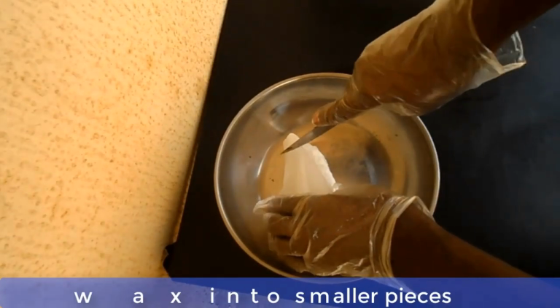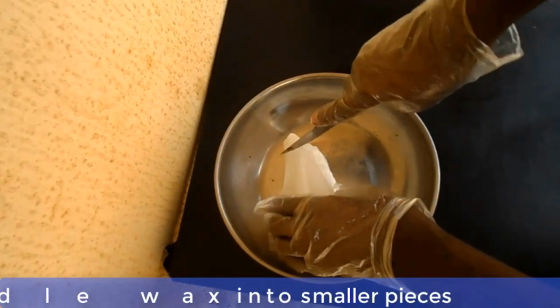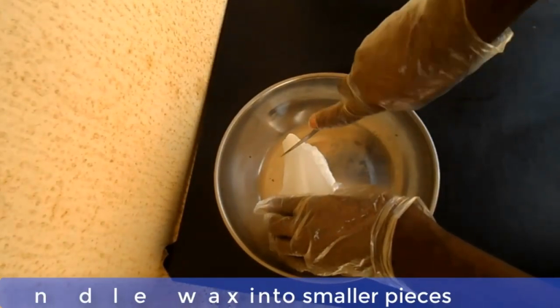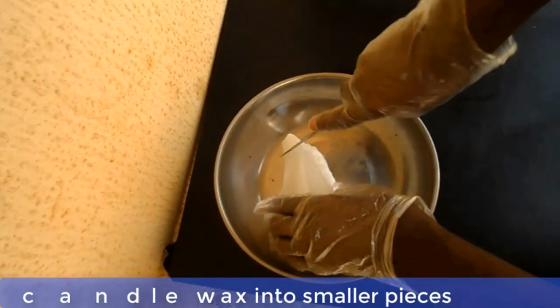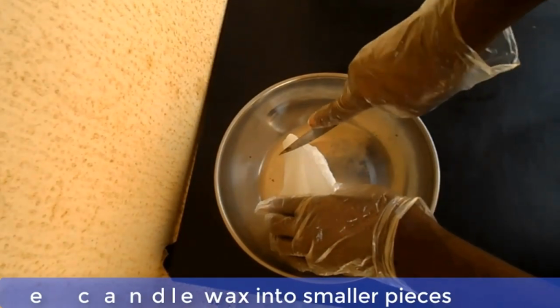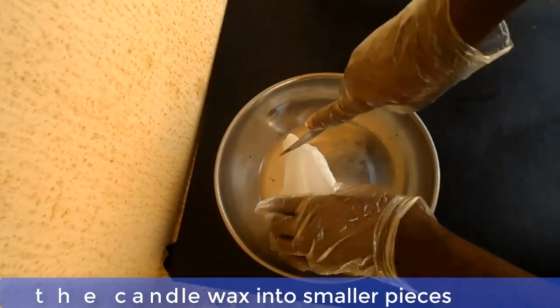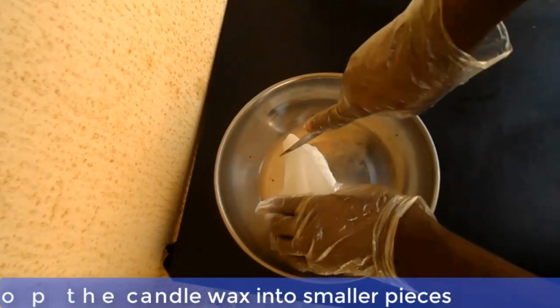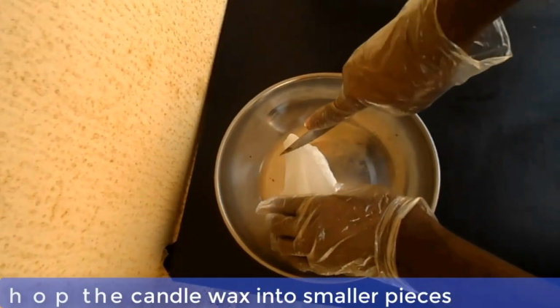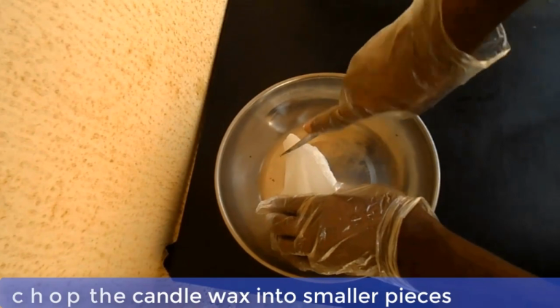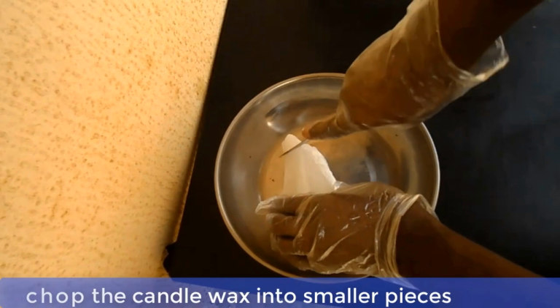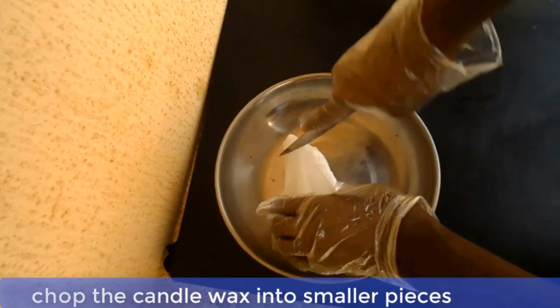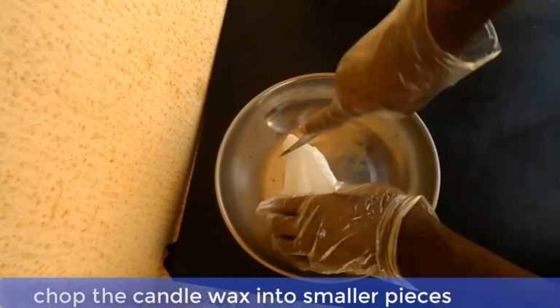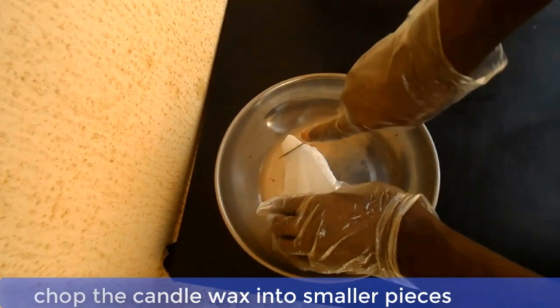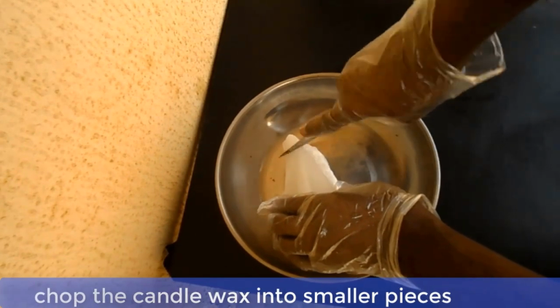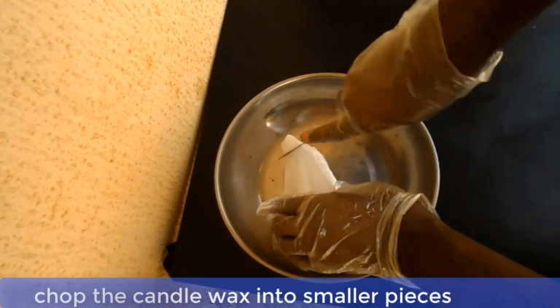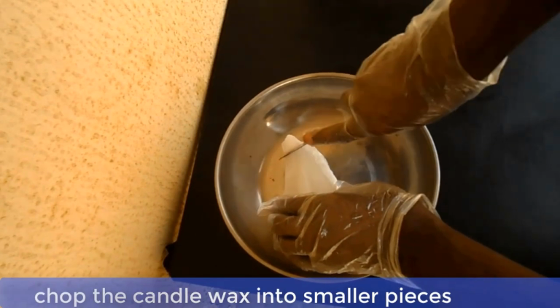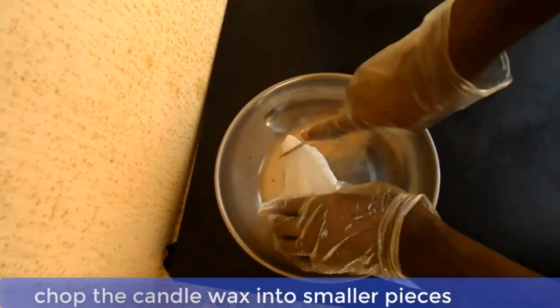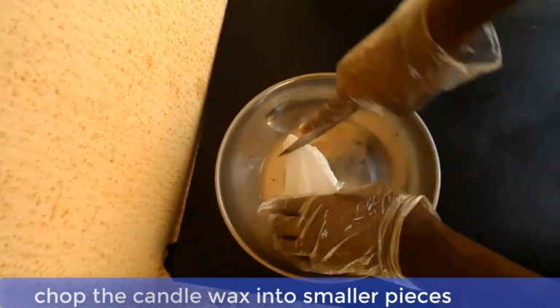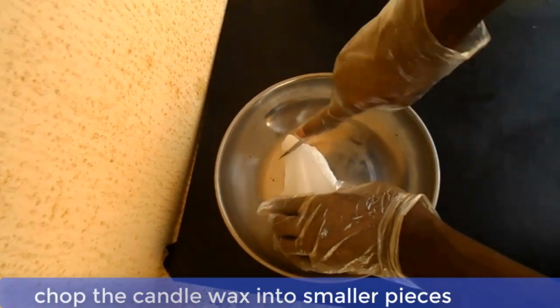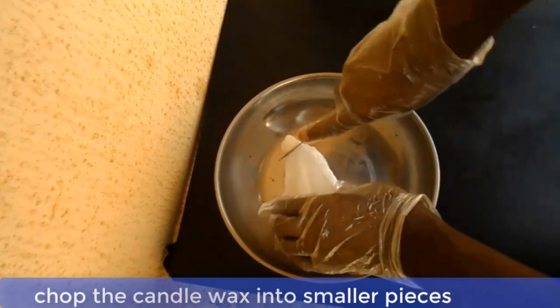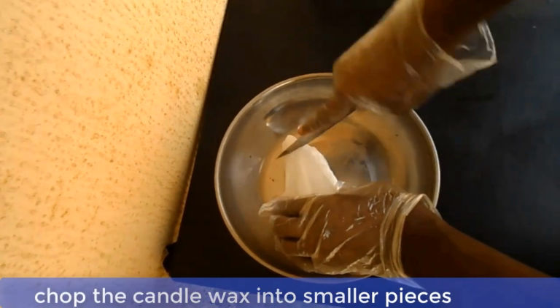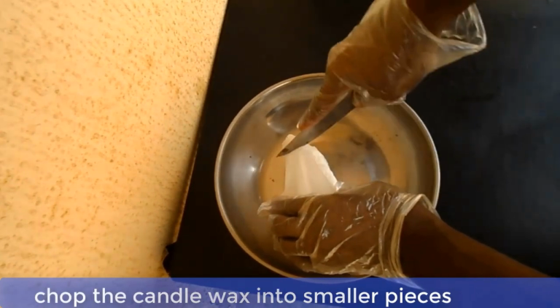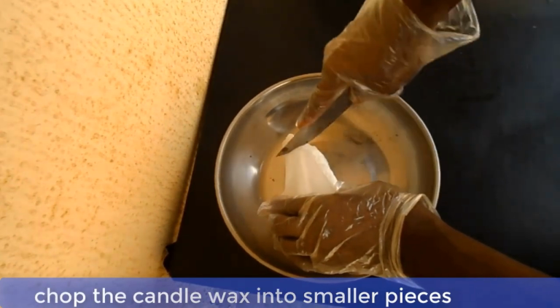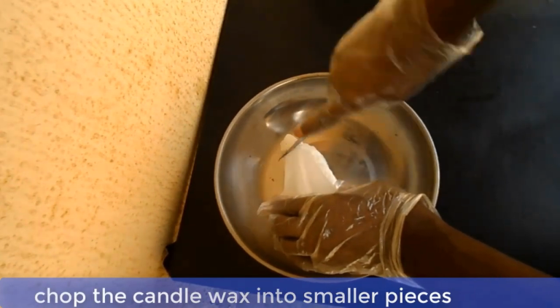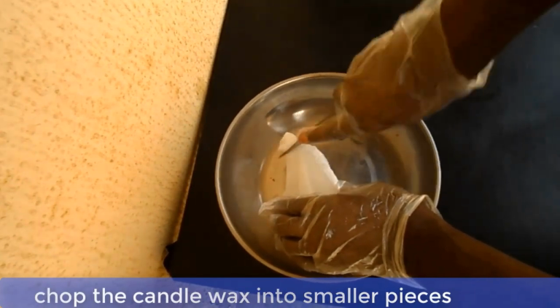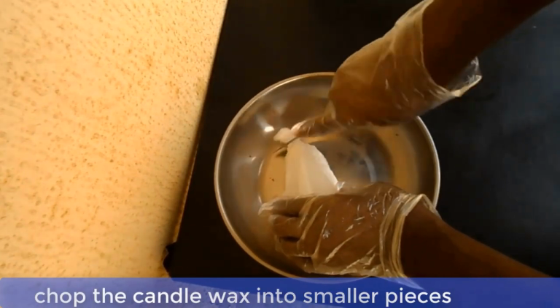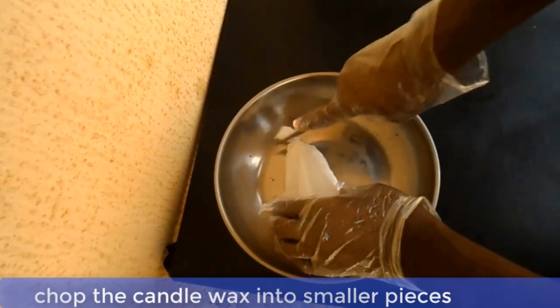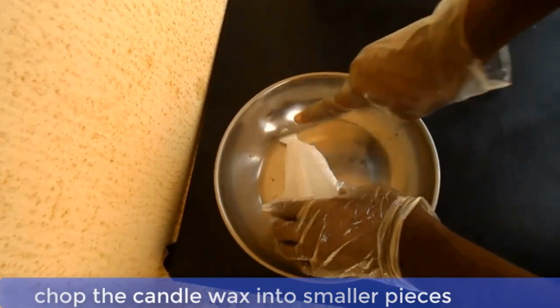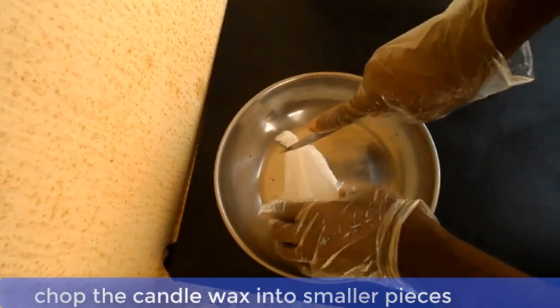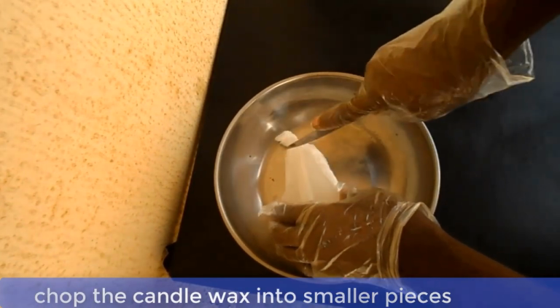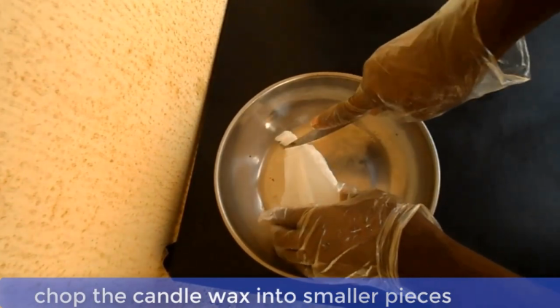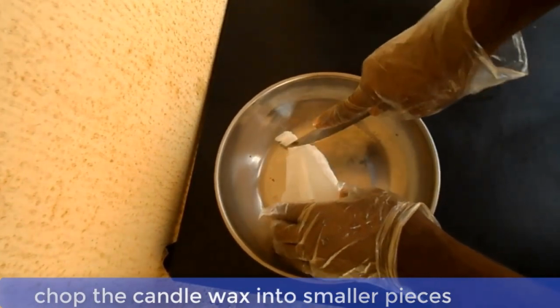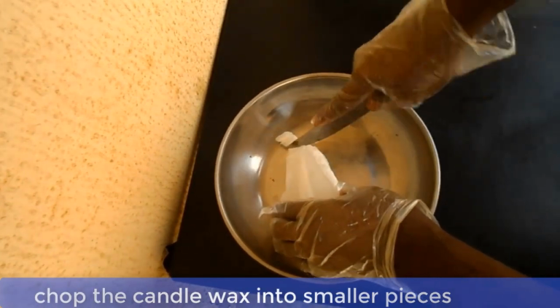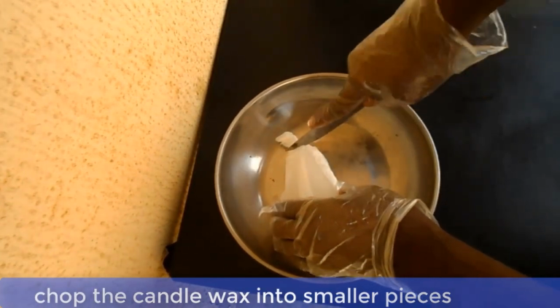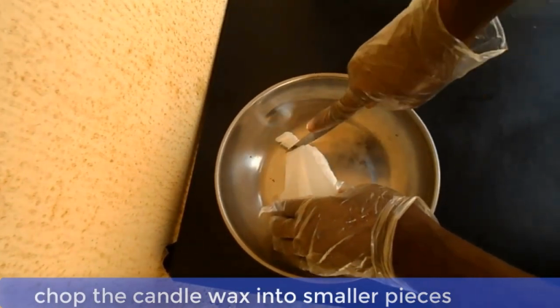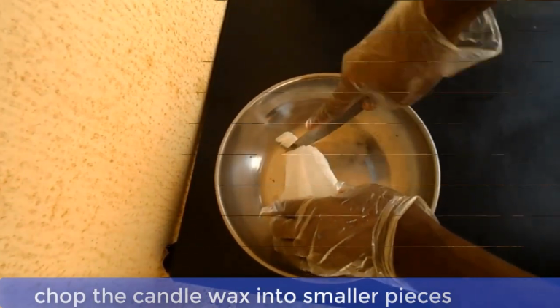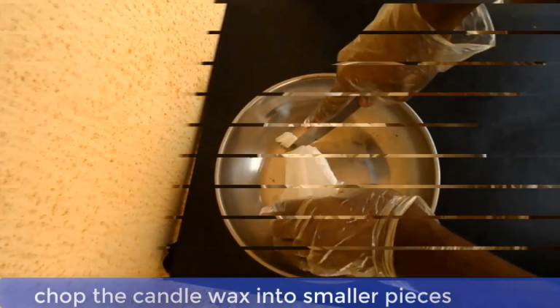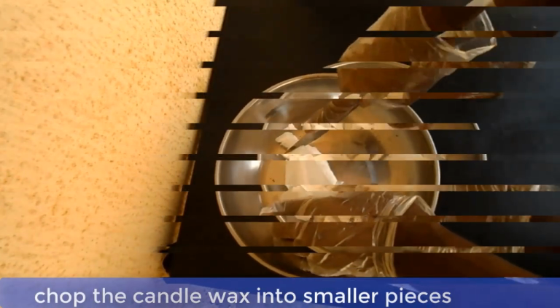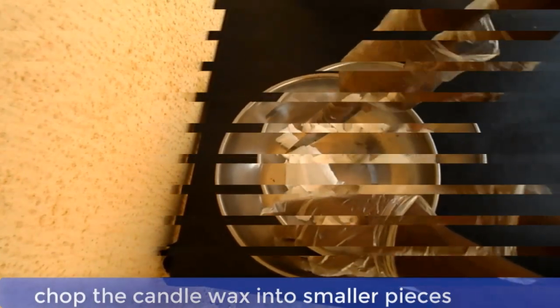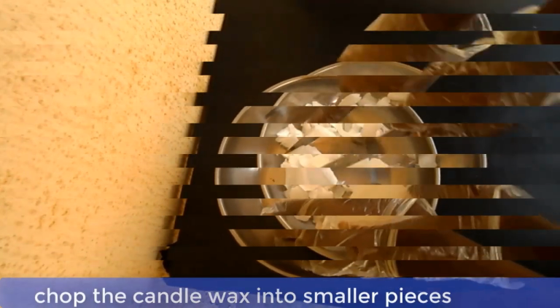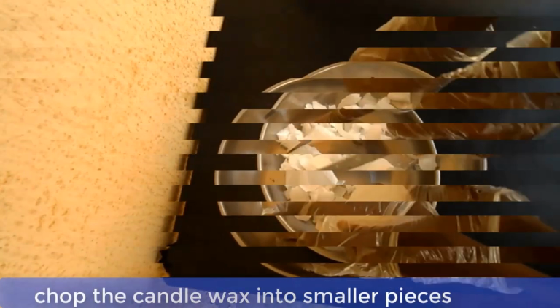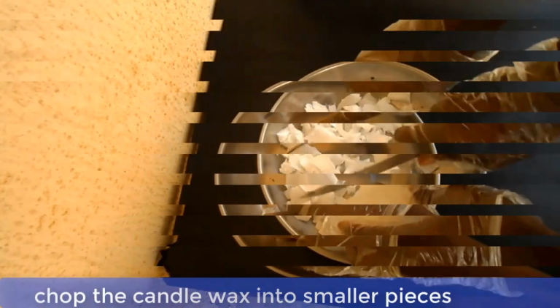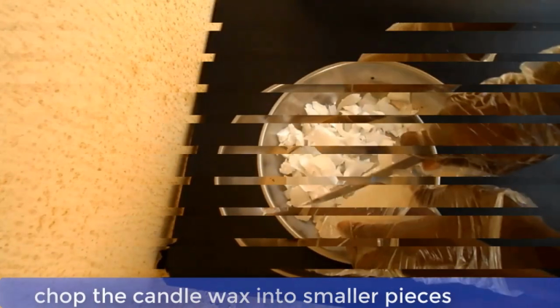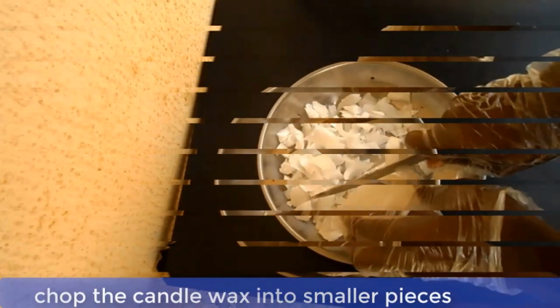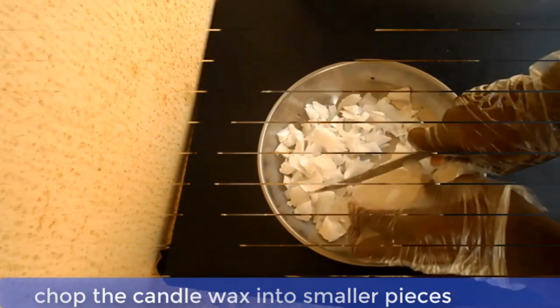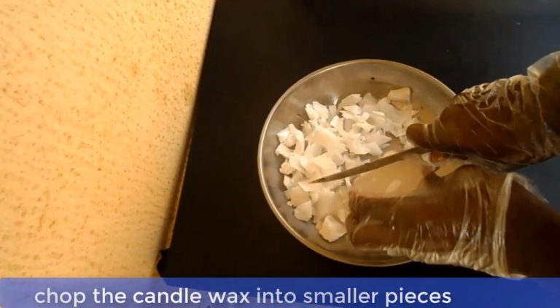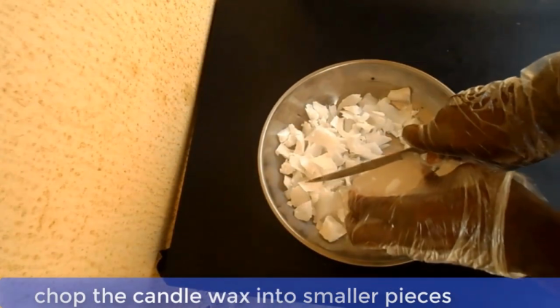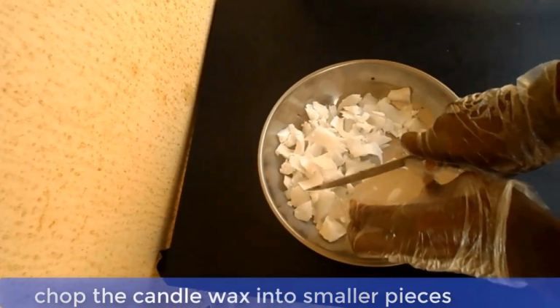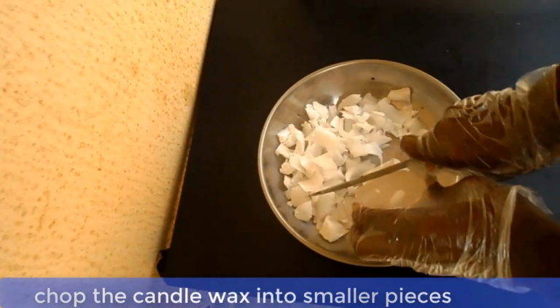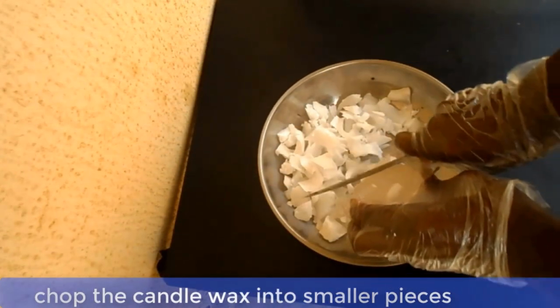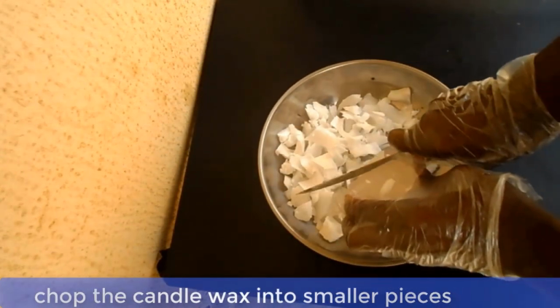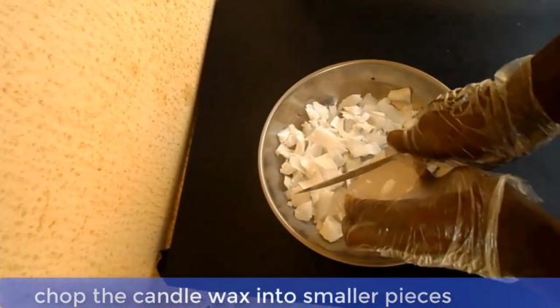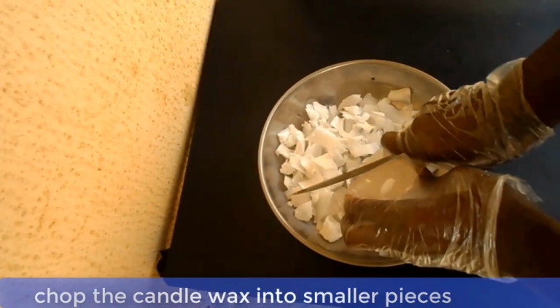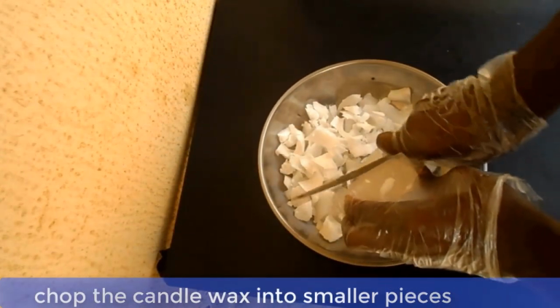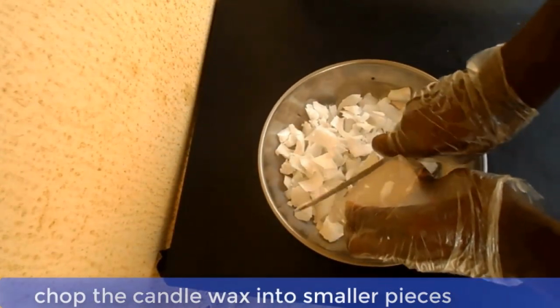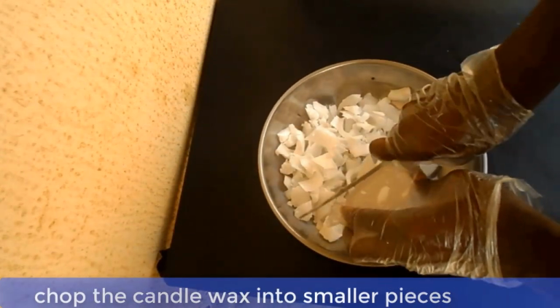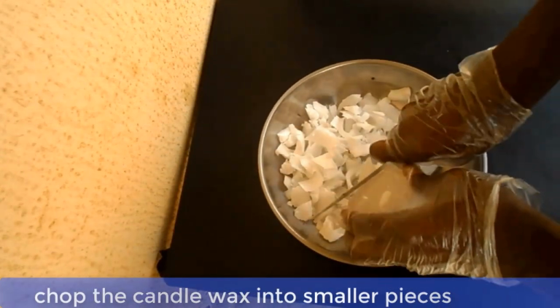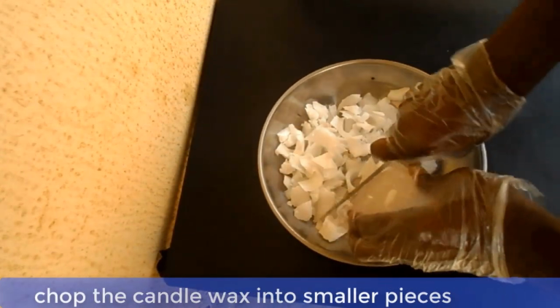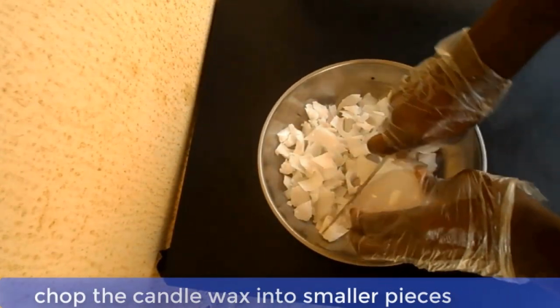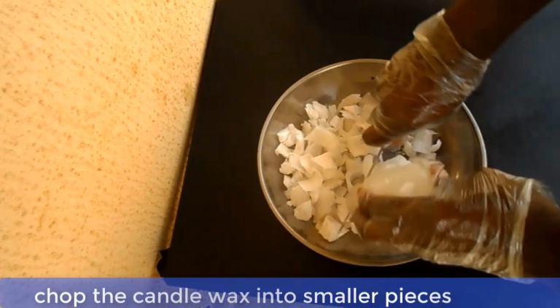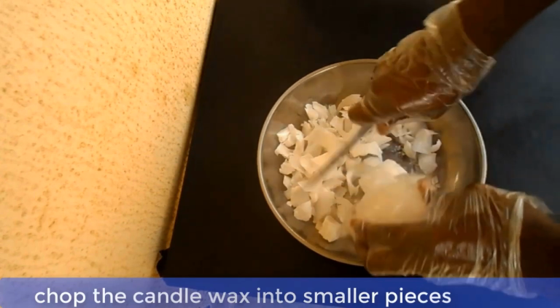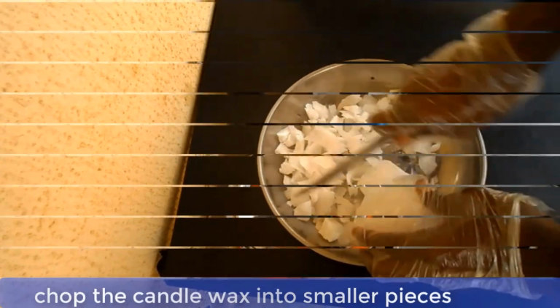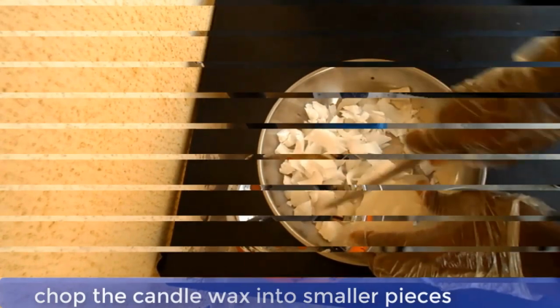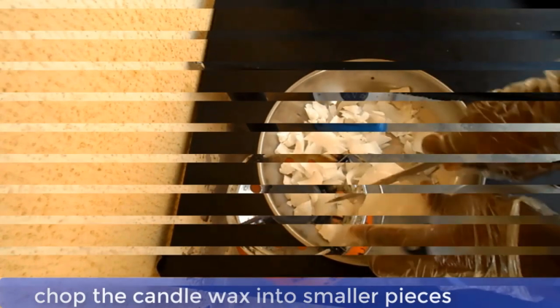Now the first thing we should do is to chop the candle wax into small pieces so that the melting process can be faster.